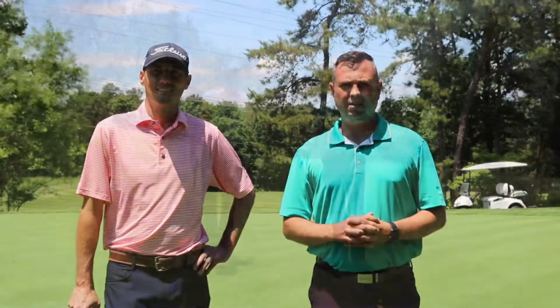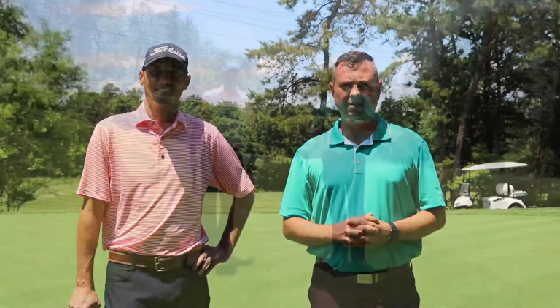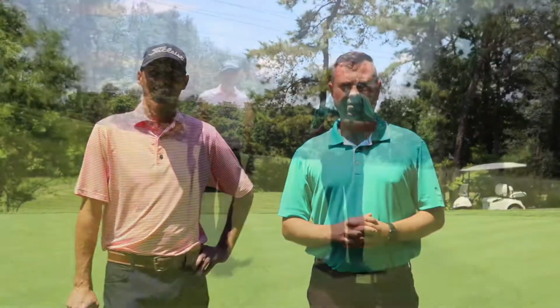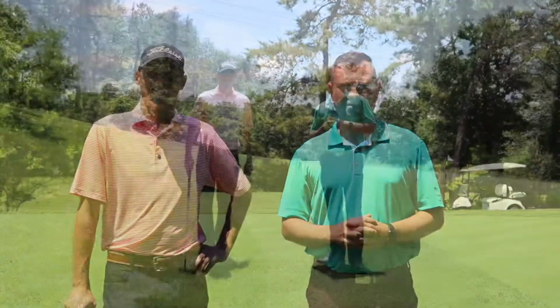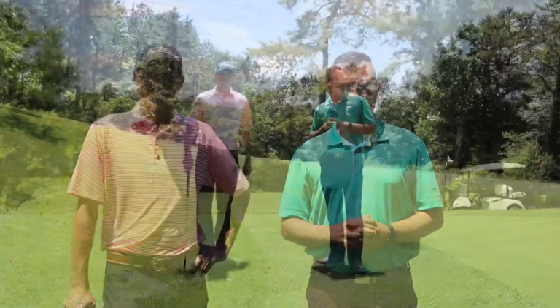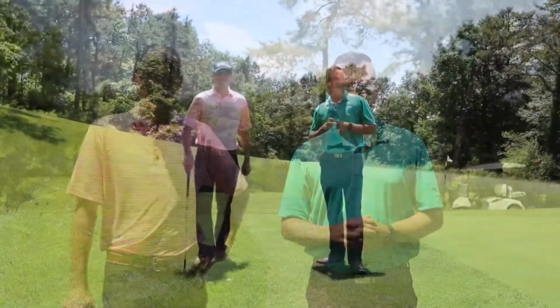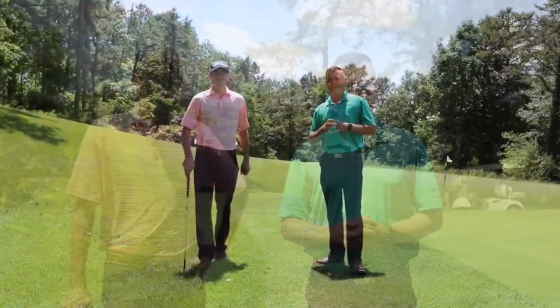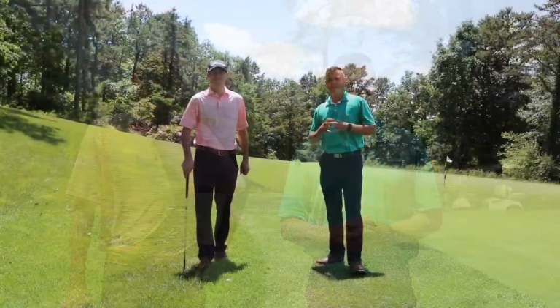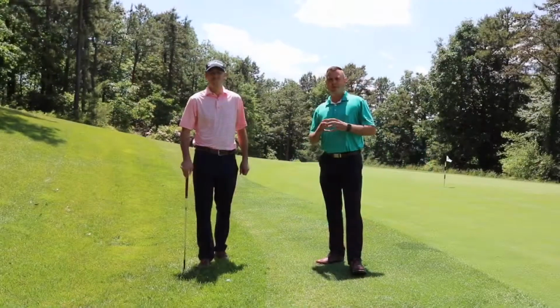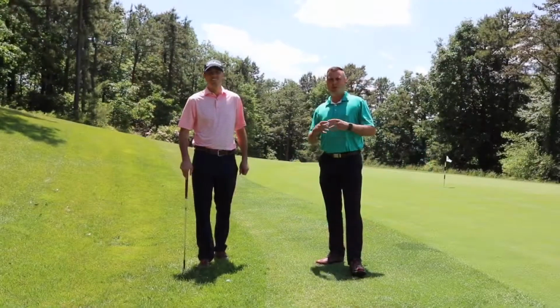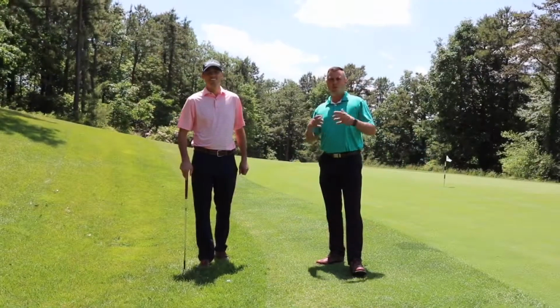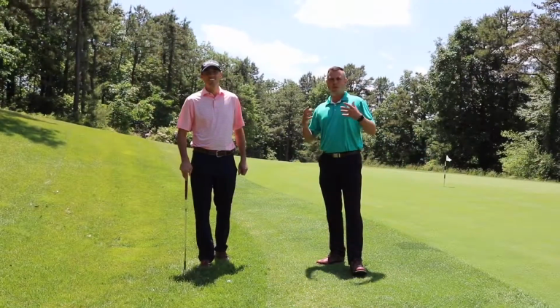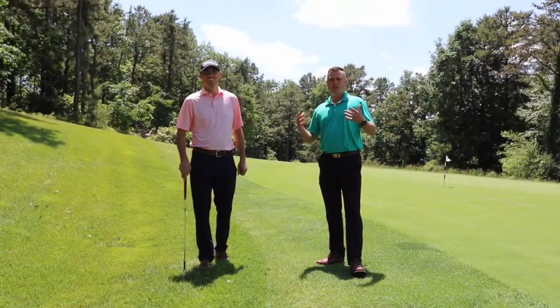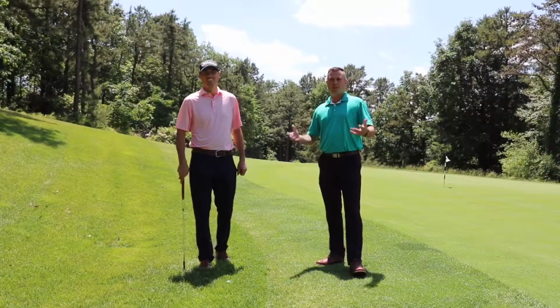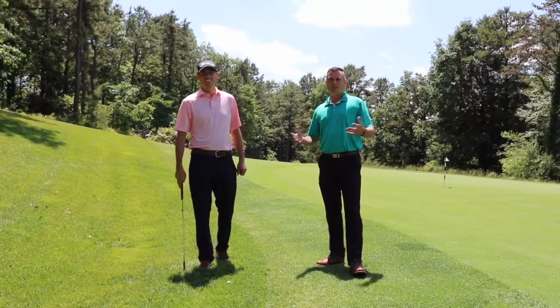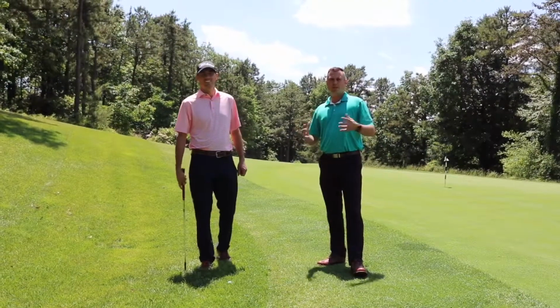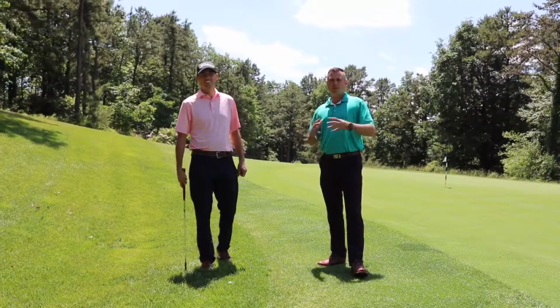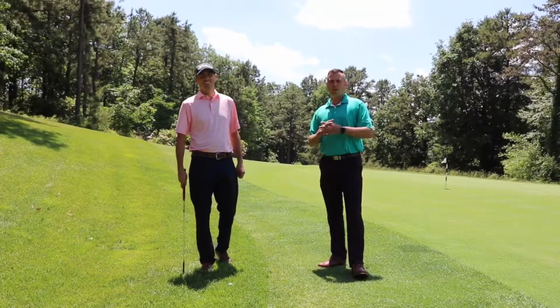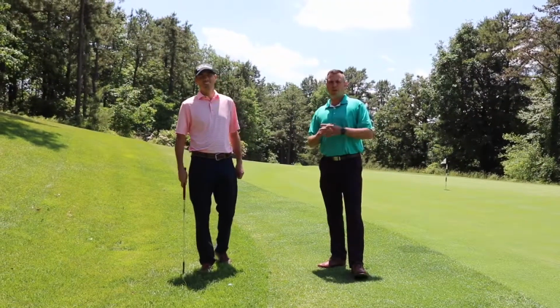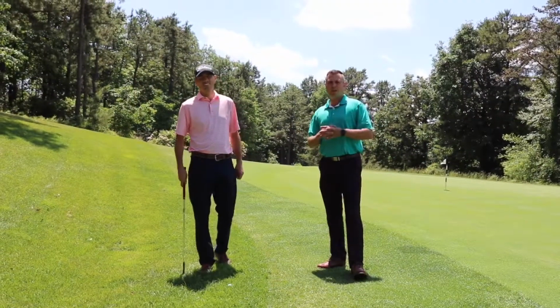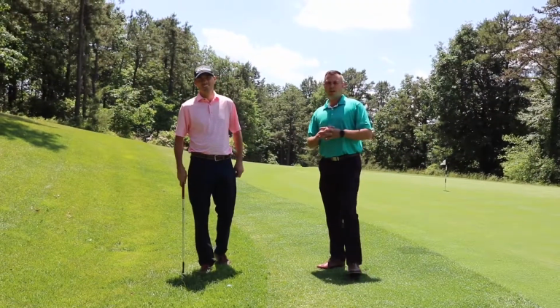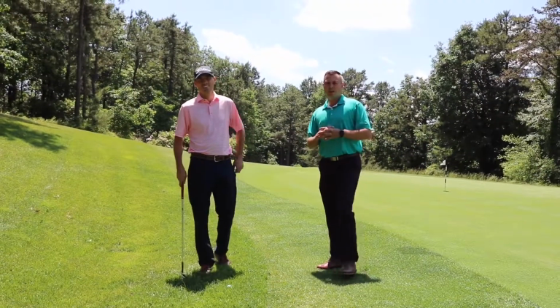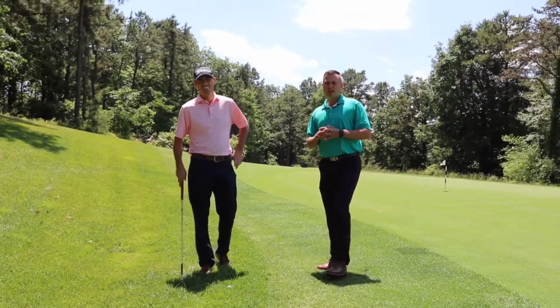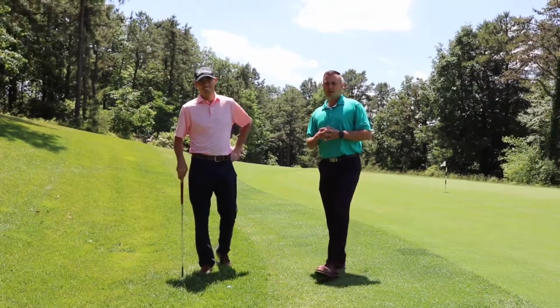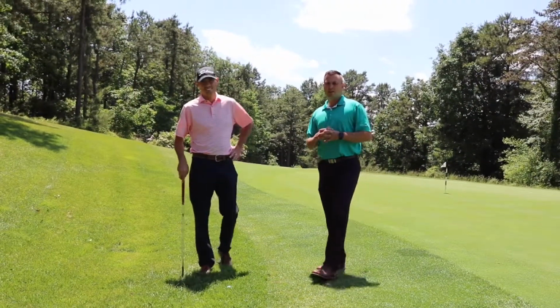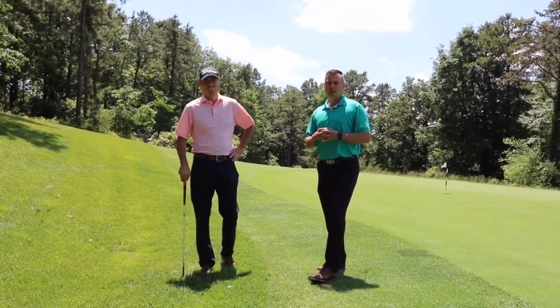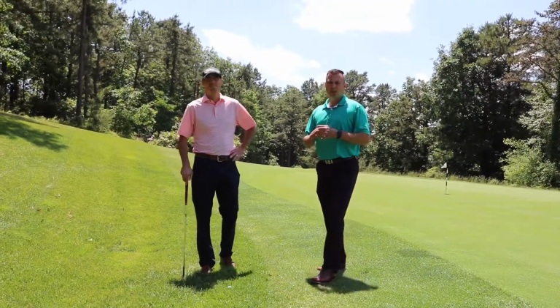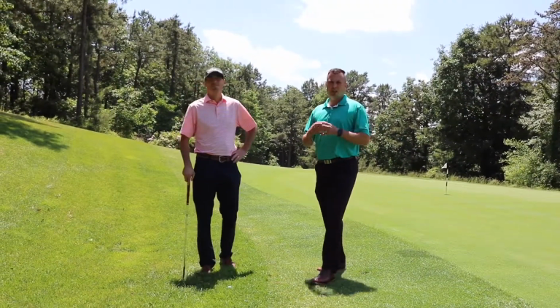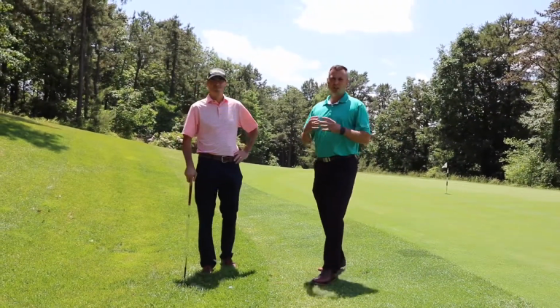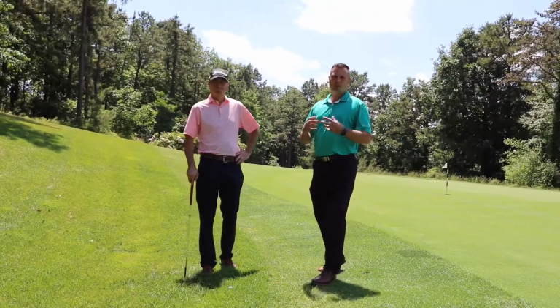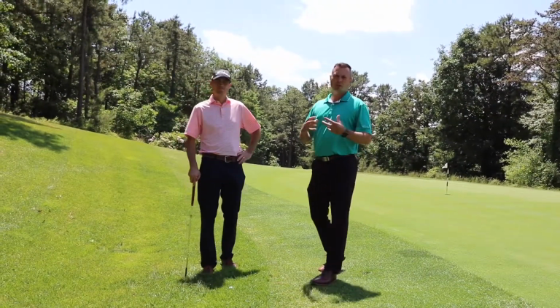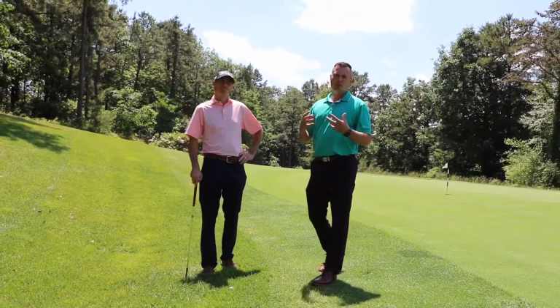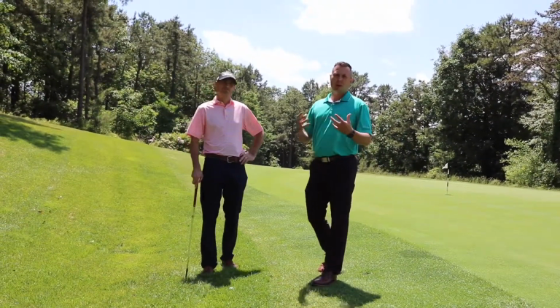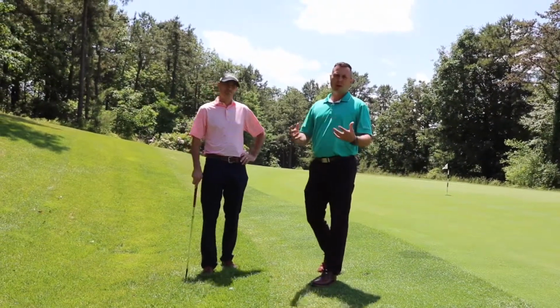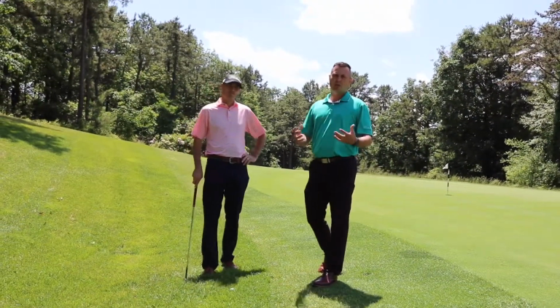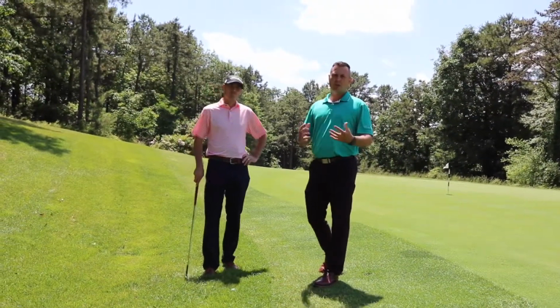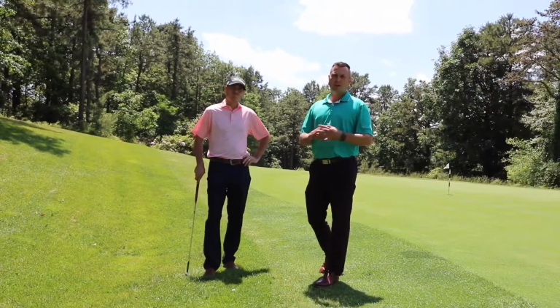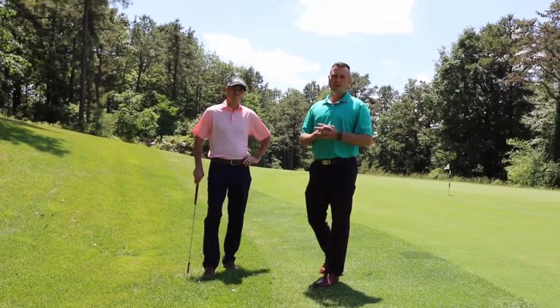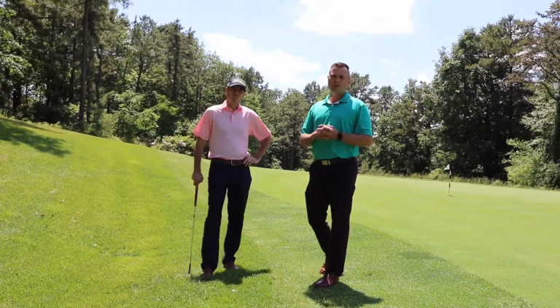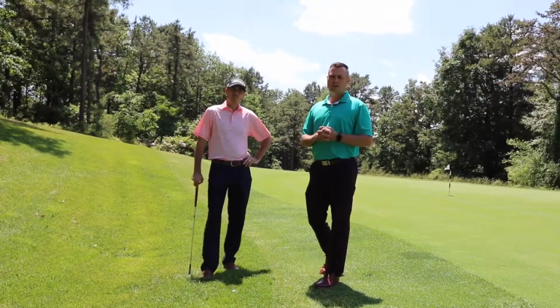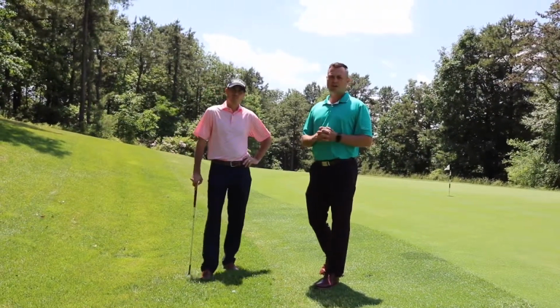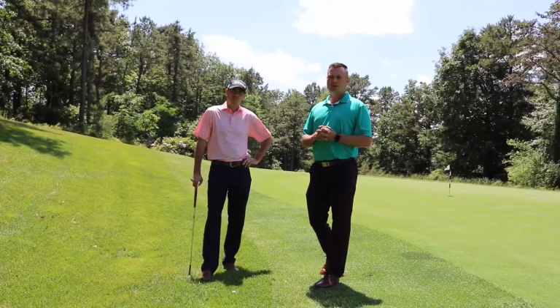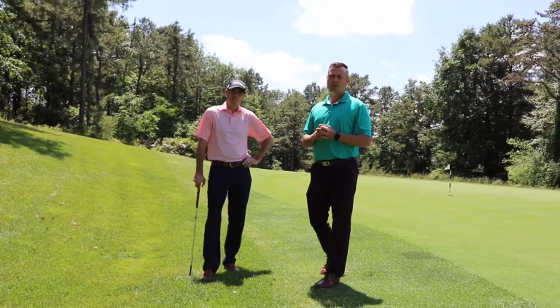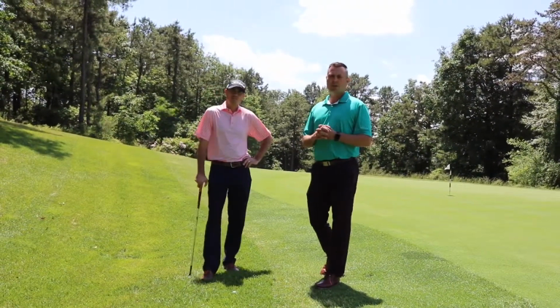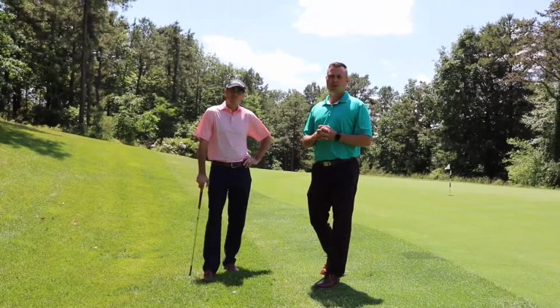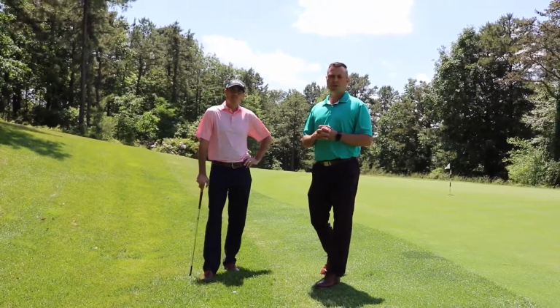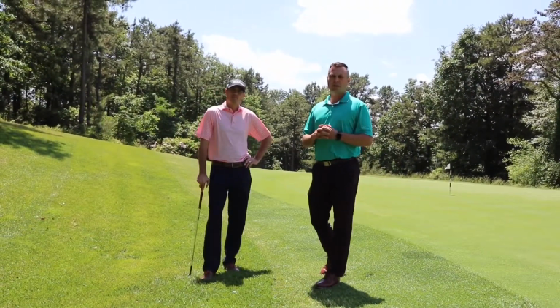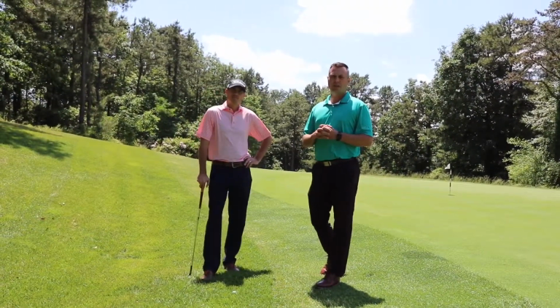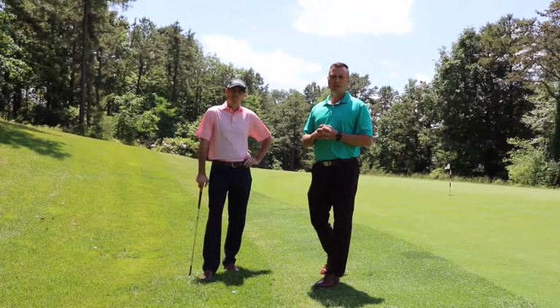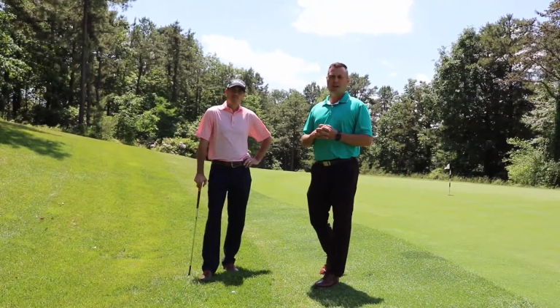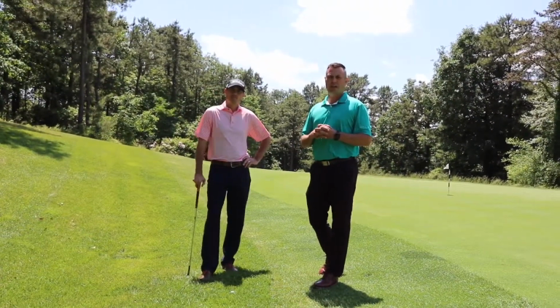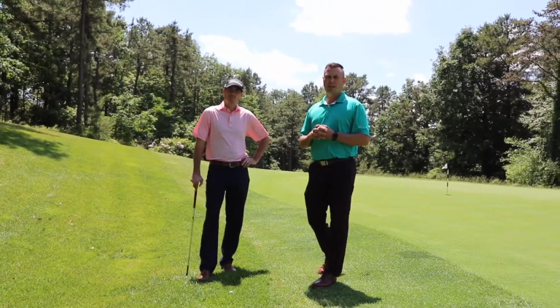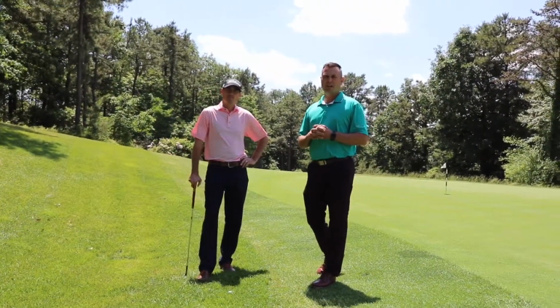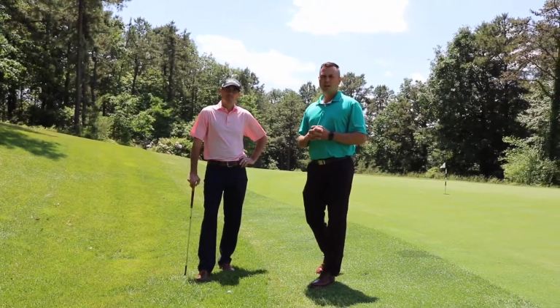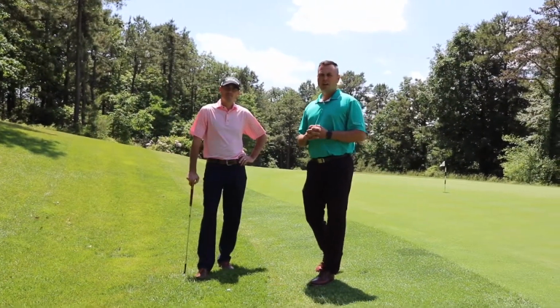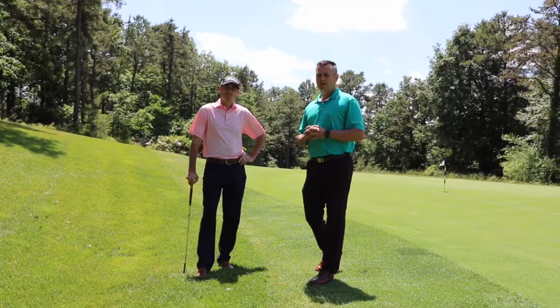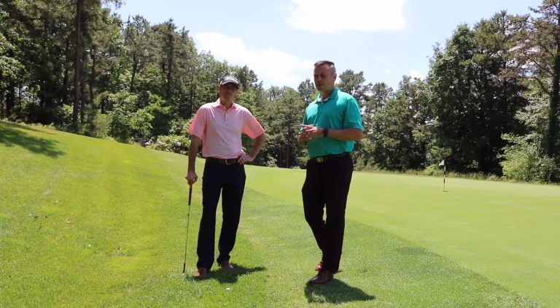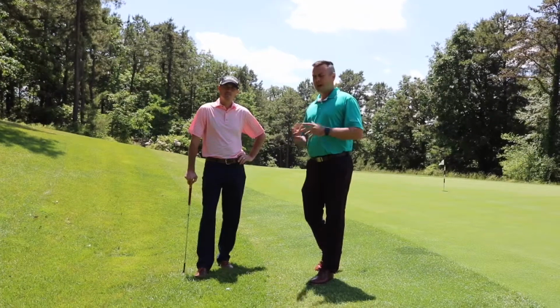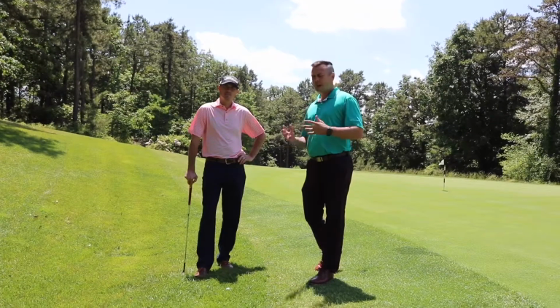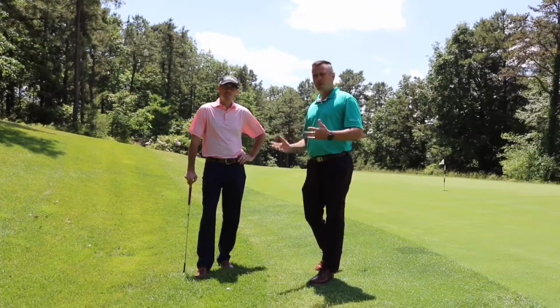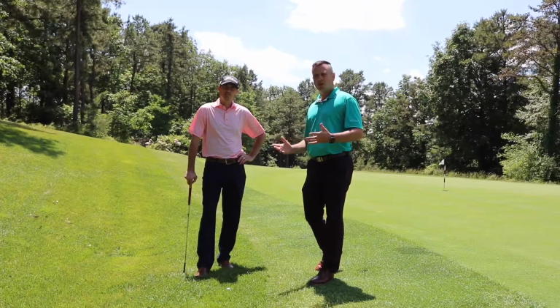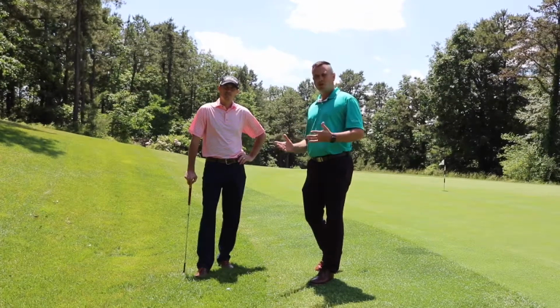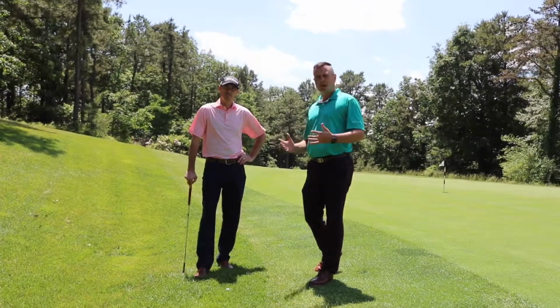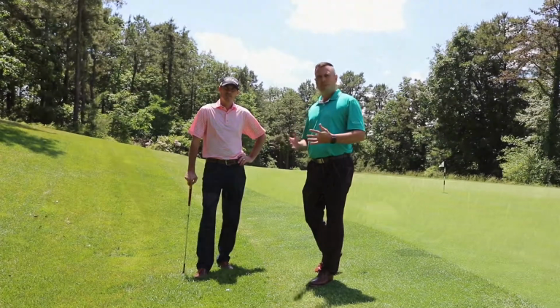It's been a very wet spring. Obviously lush grass around the greens. Today we're going to talk about hitting from heavier rough.